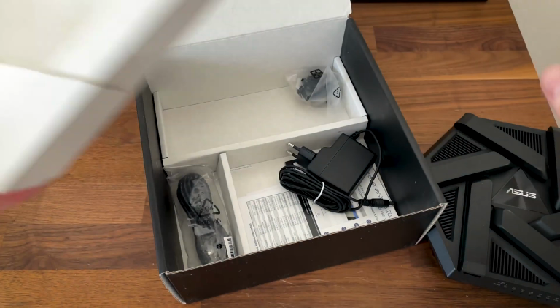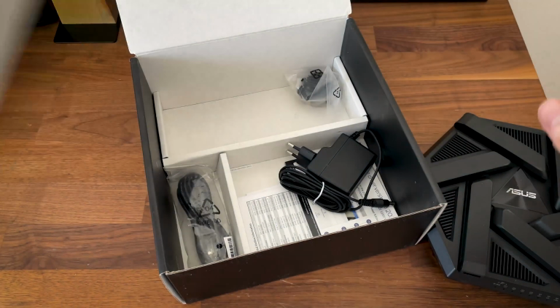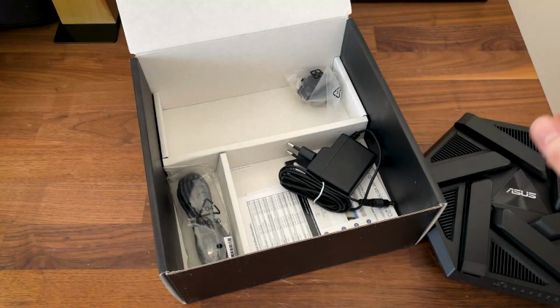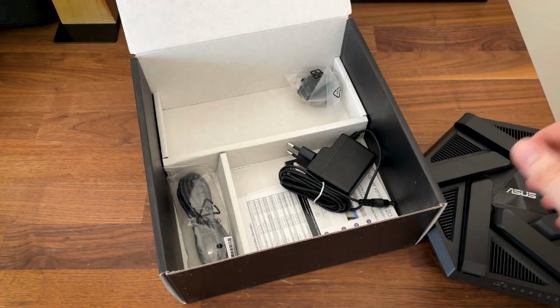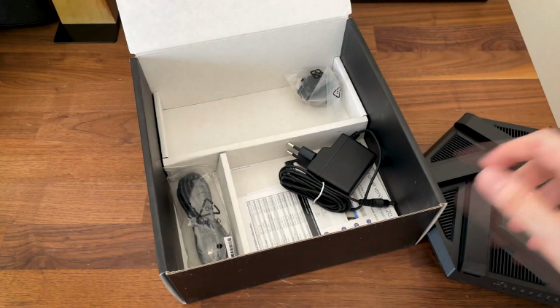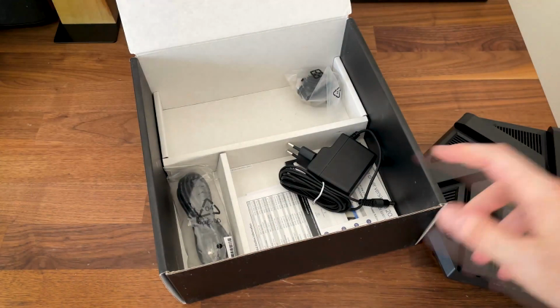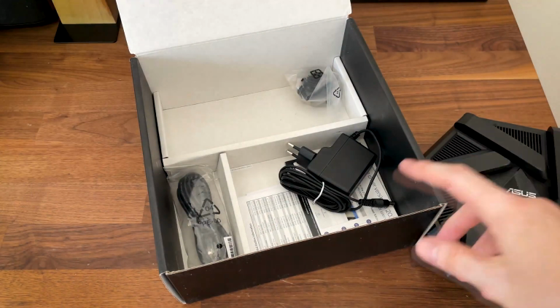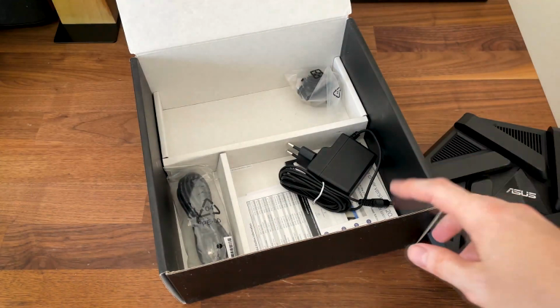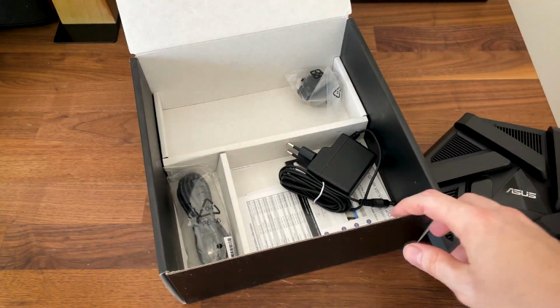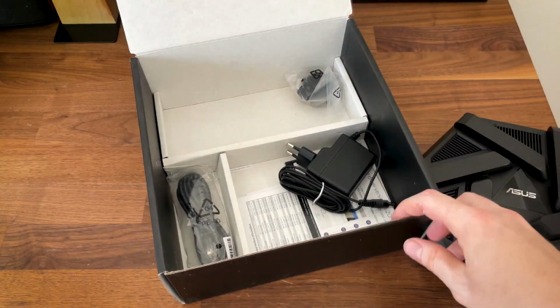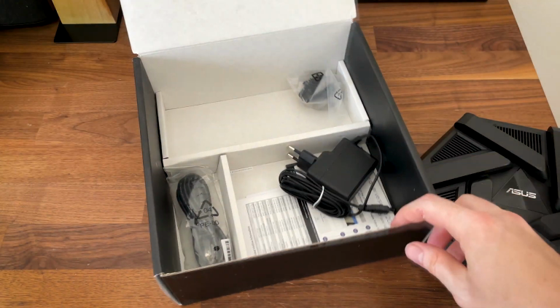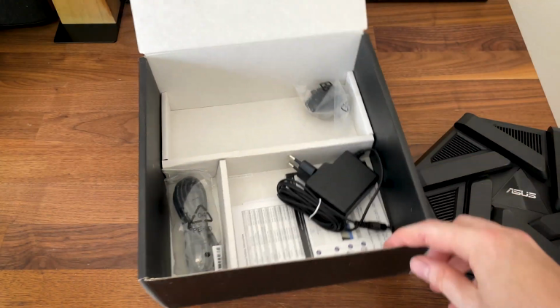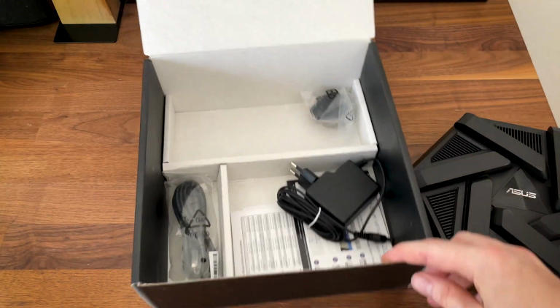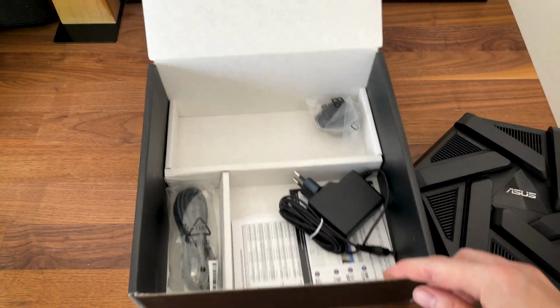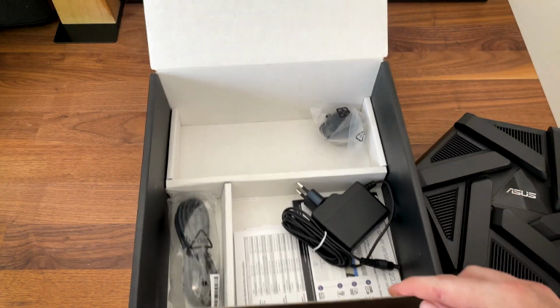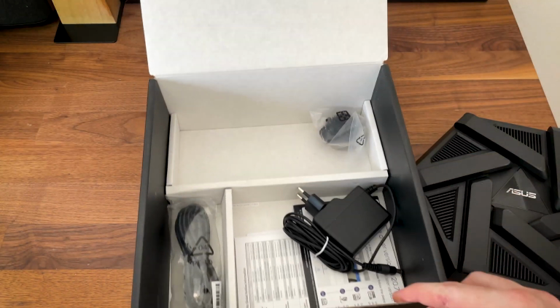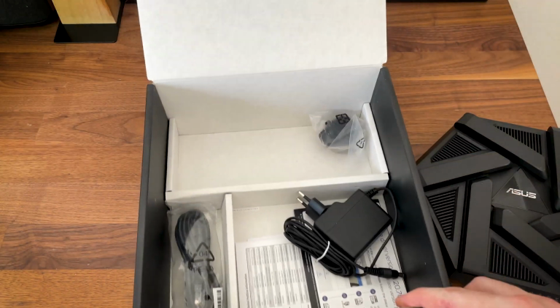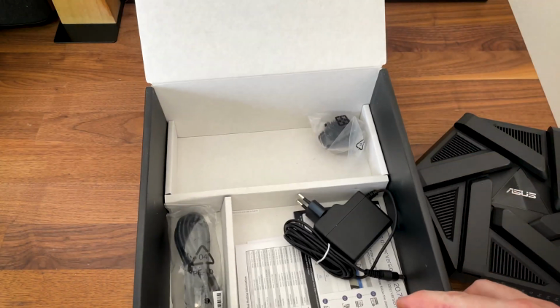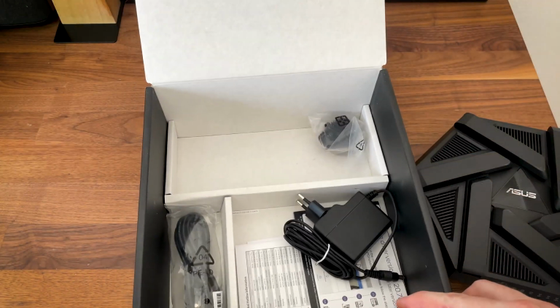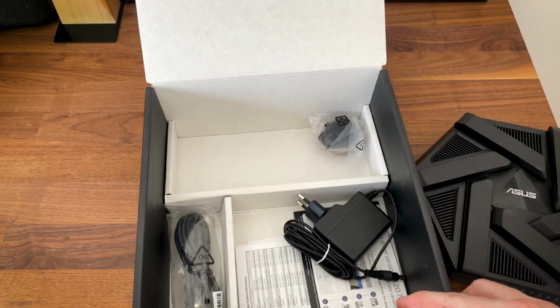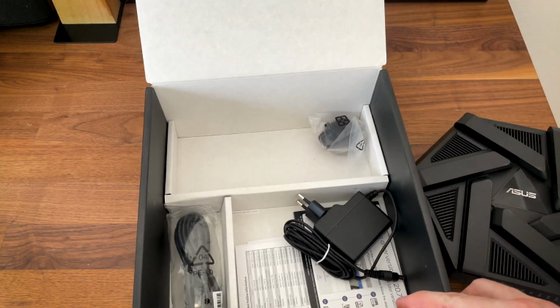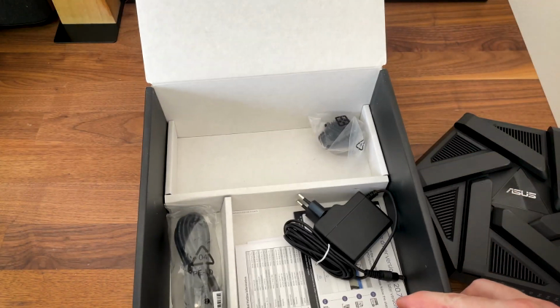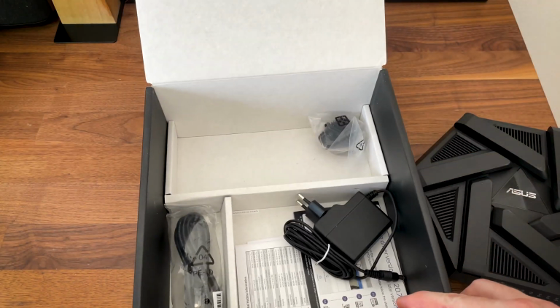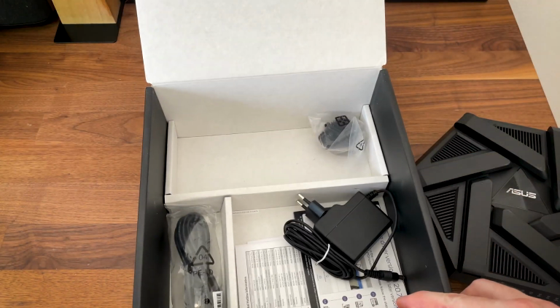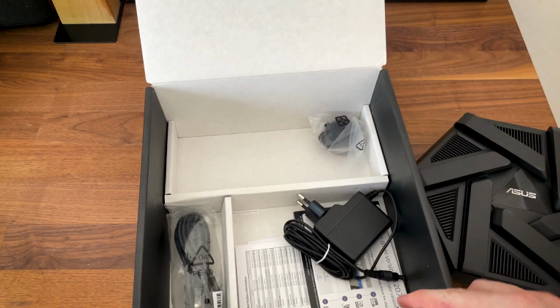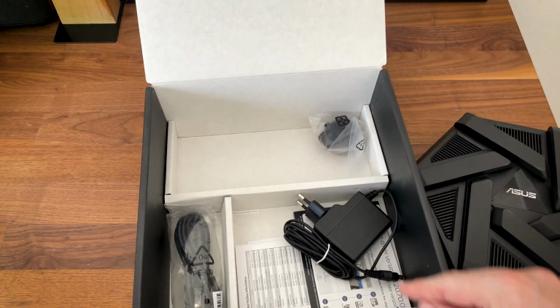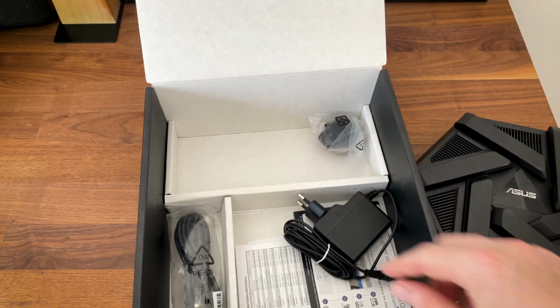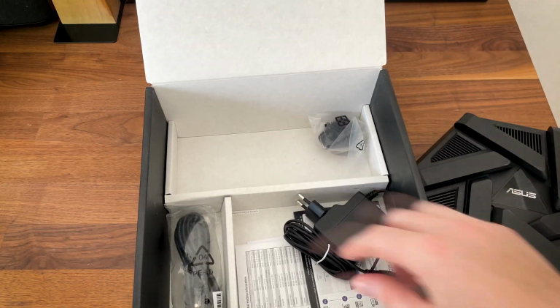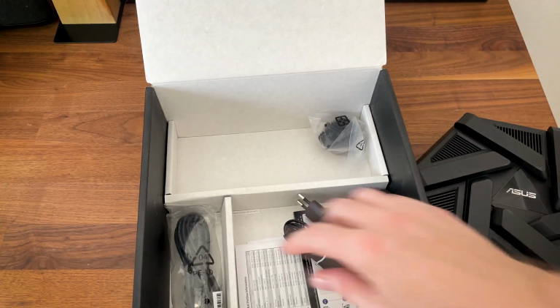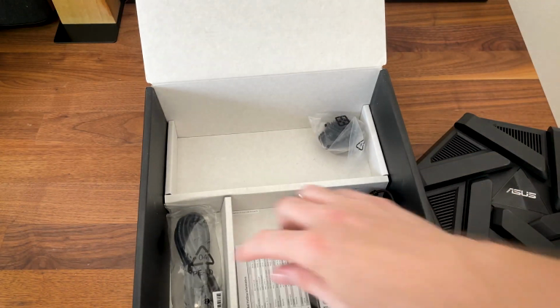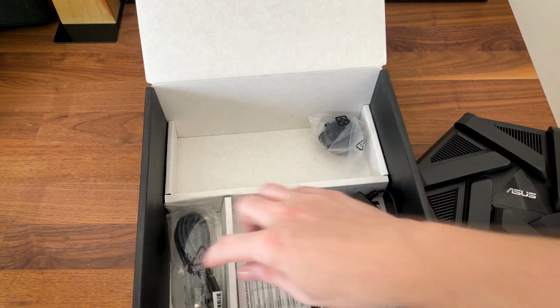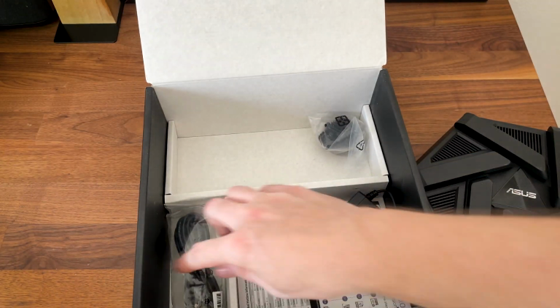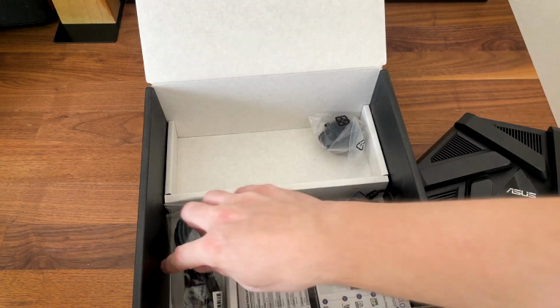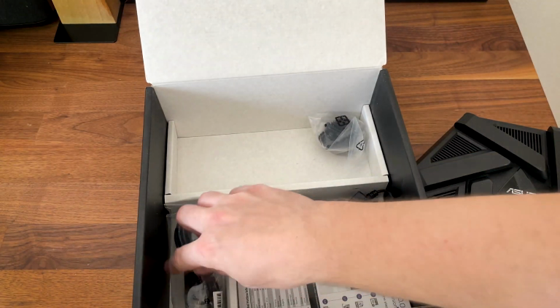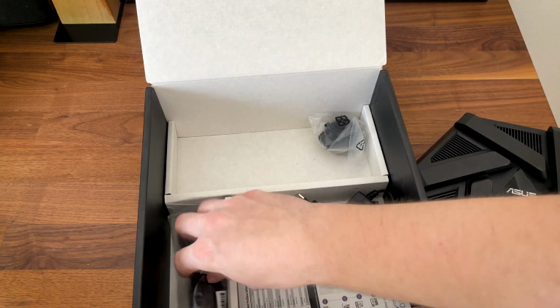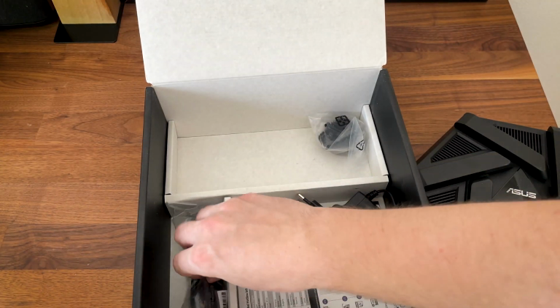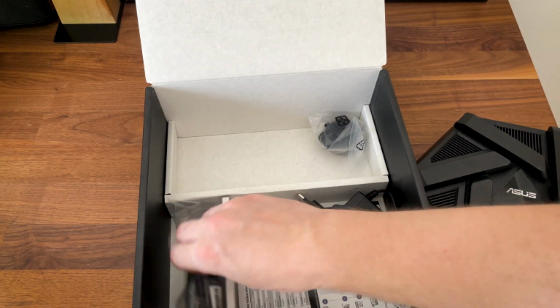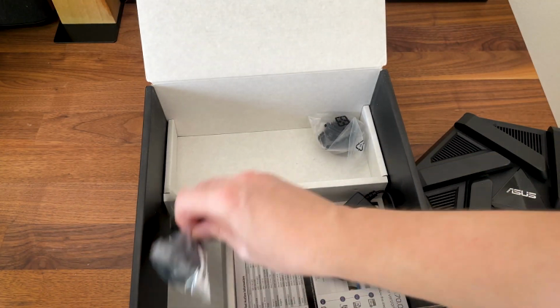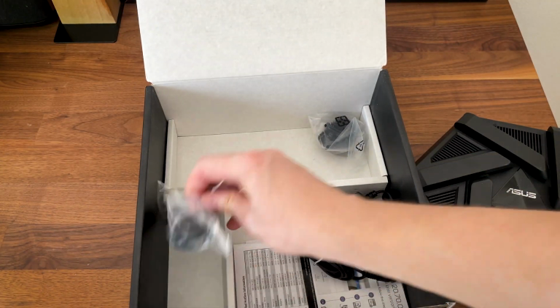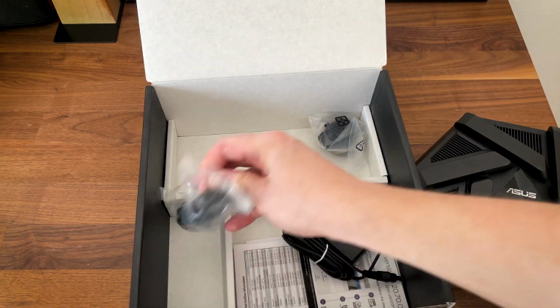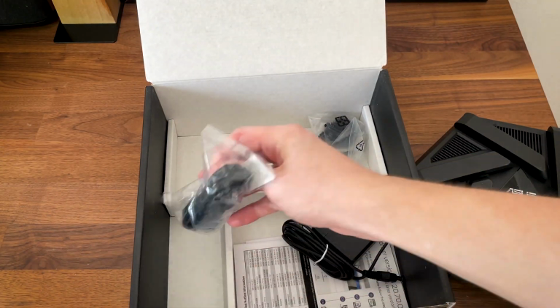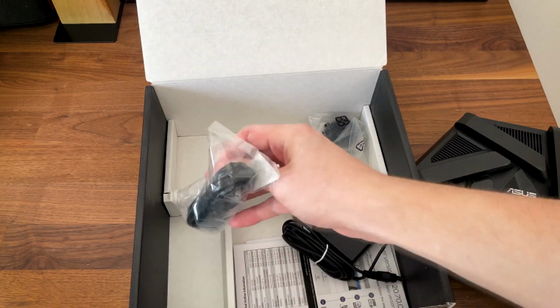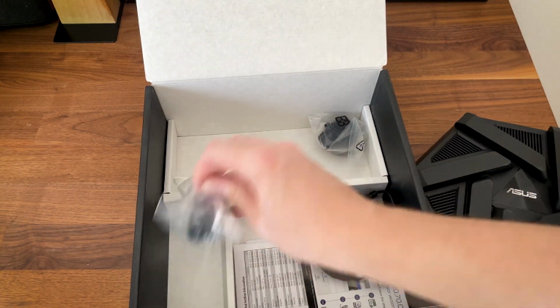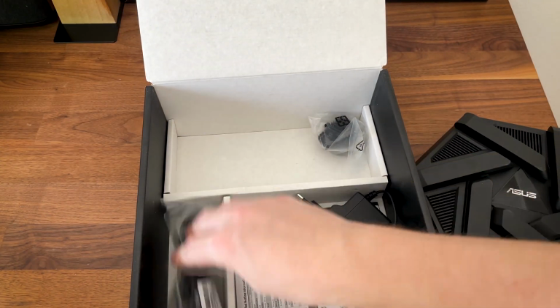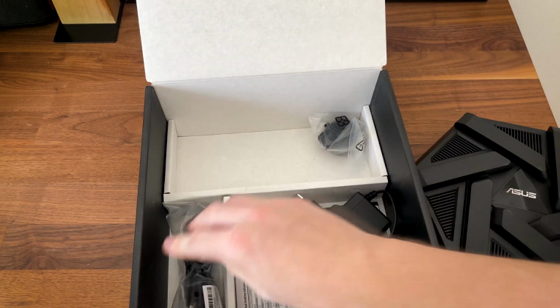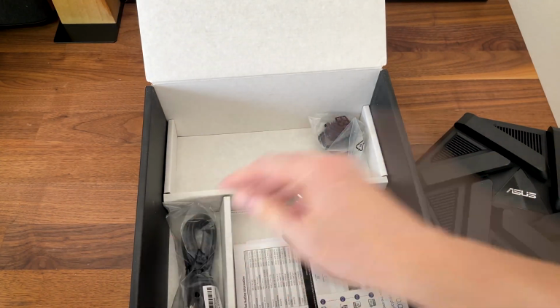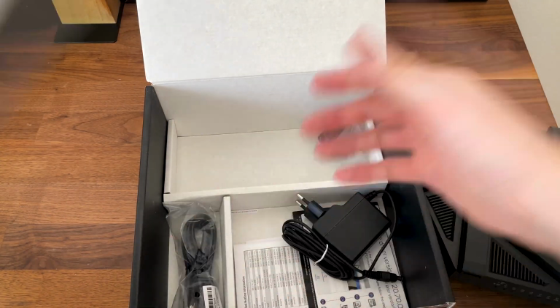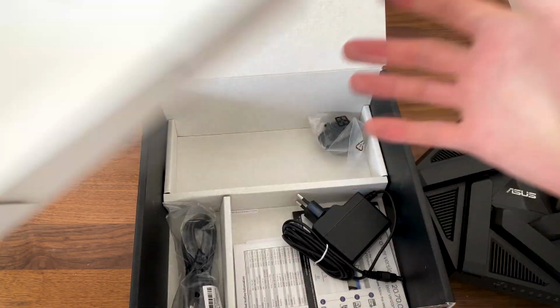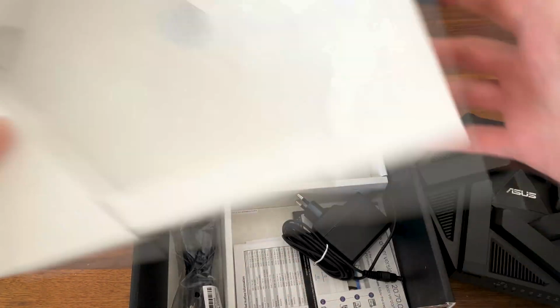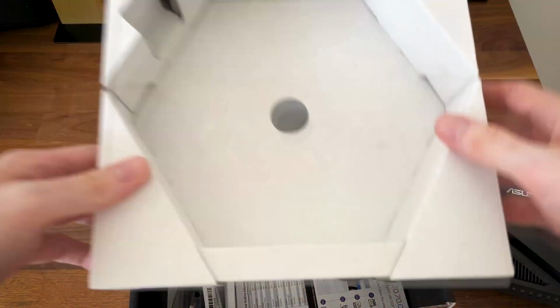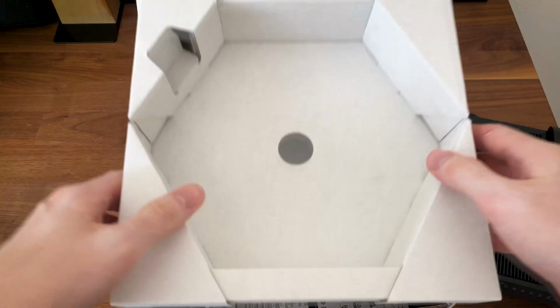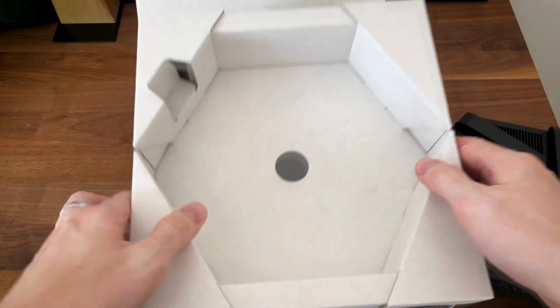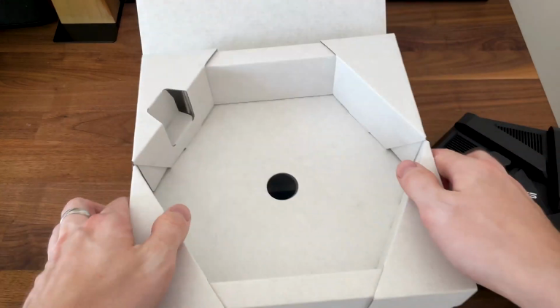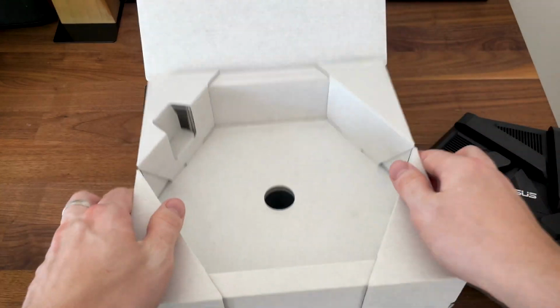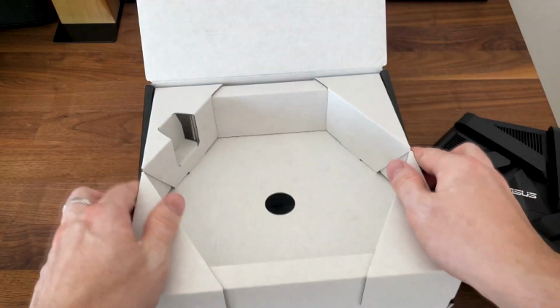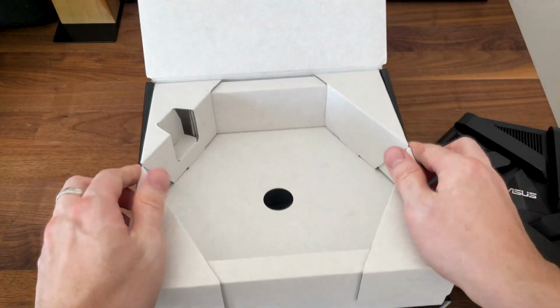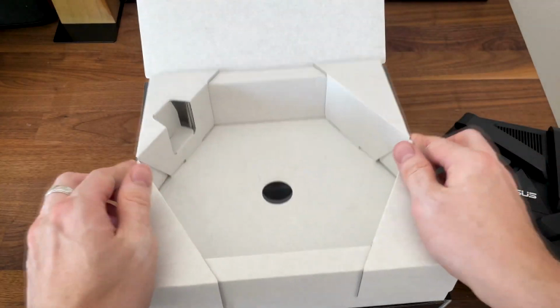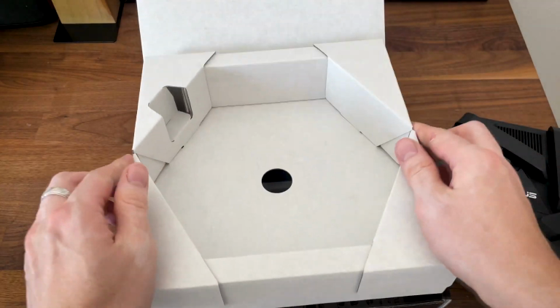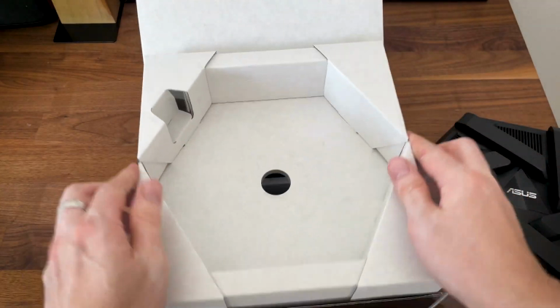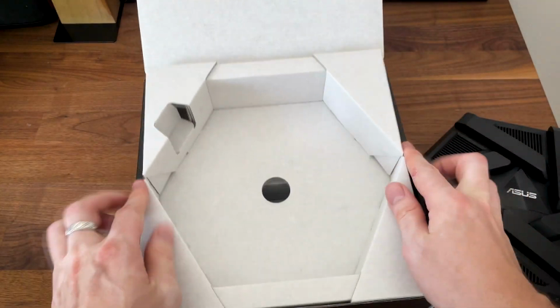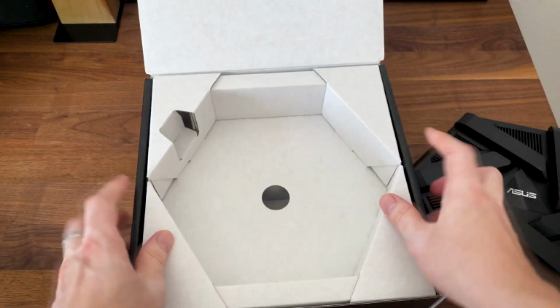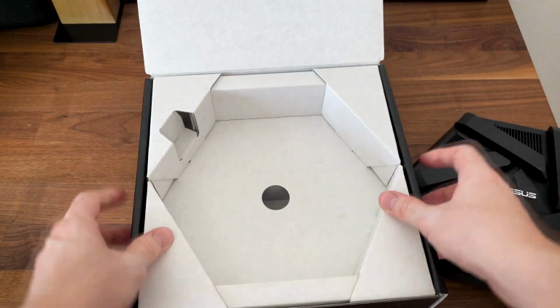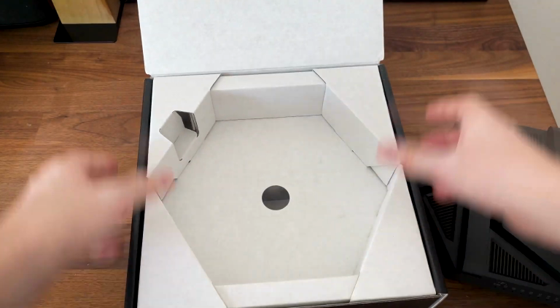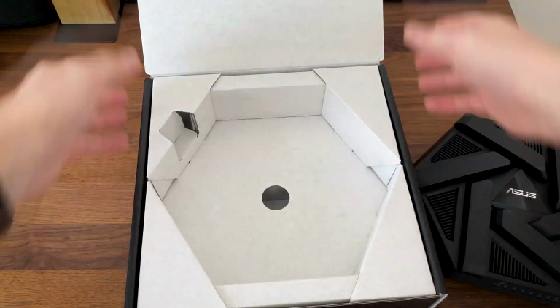There's the unit itself, and underneath it we can see the power cable, some documentation, and the Ethernet cable.